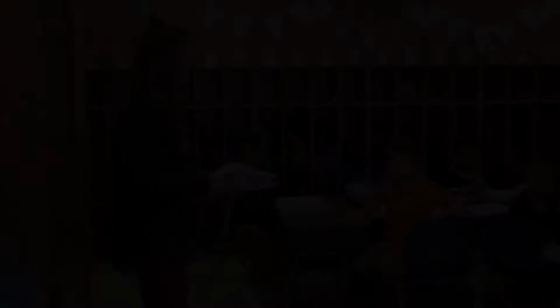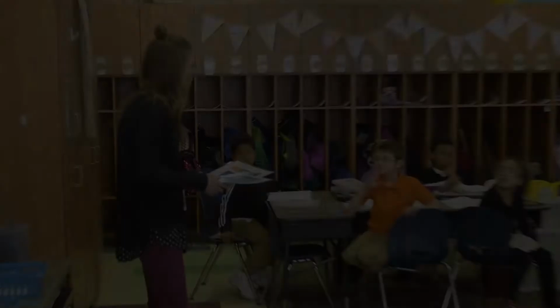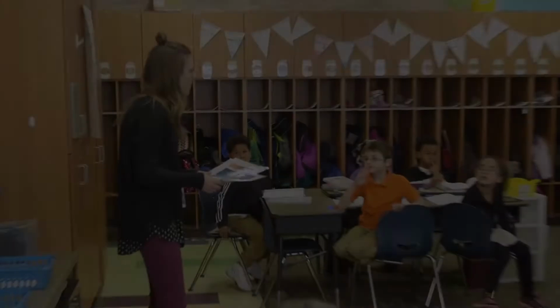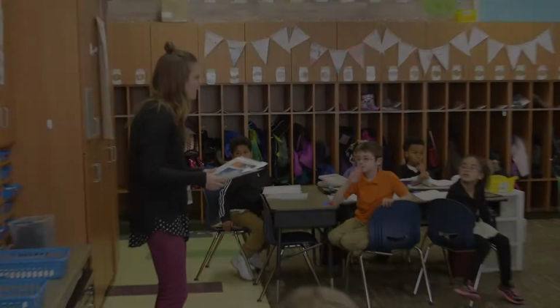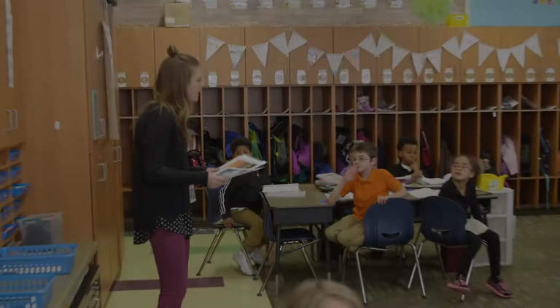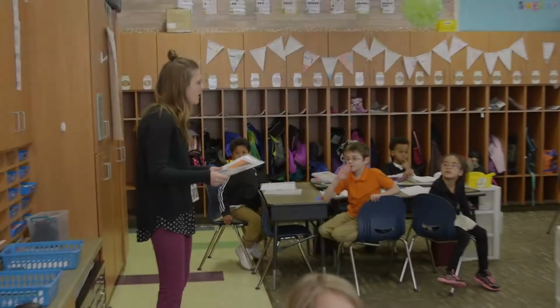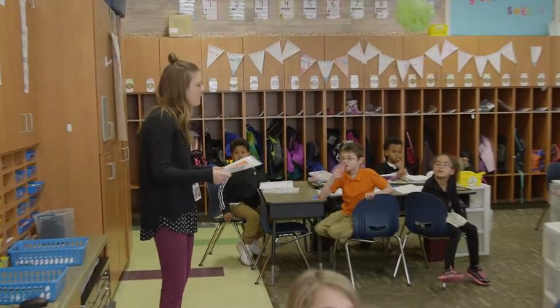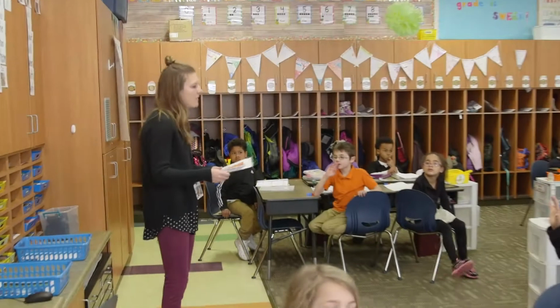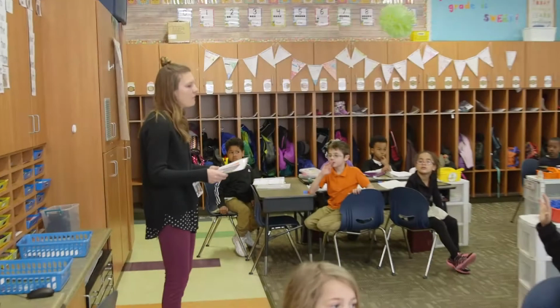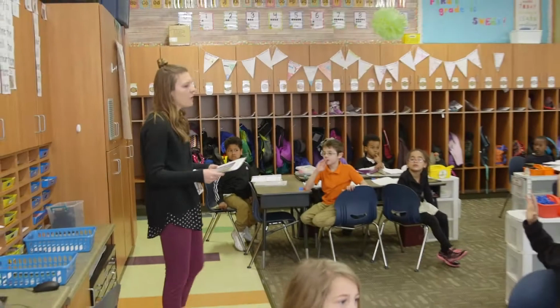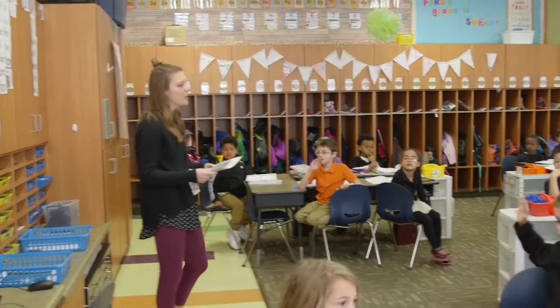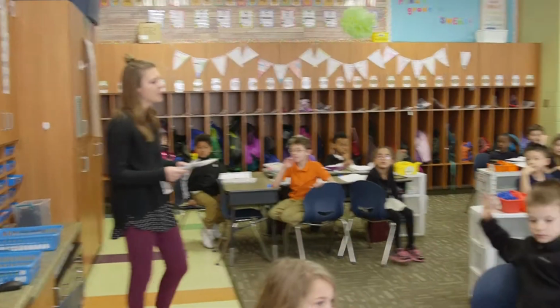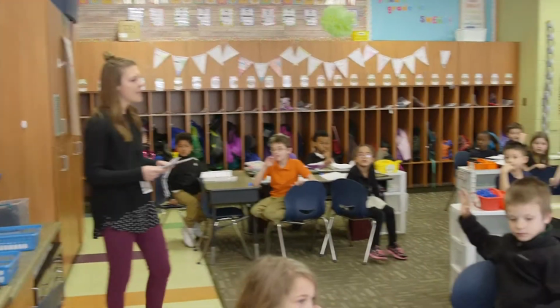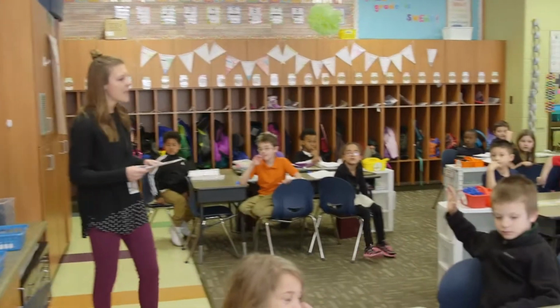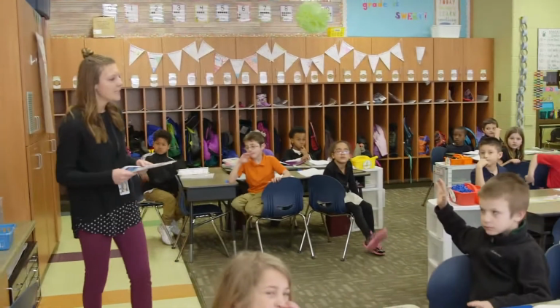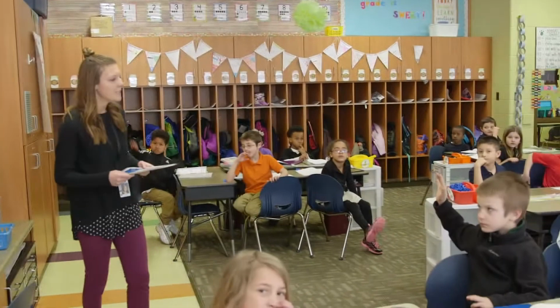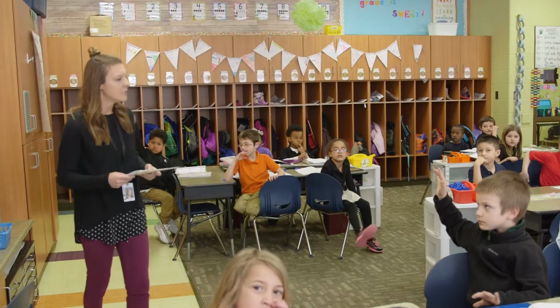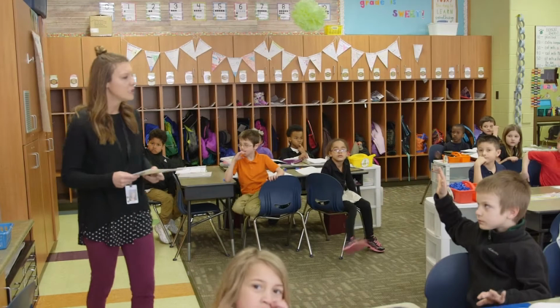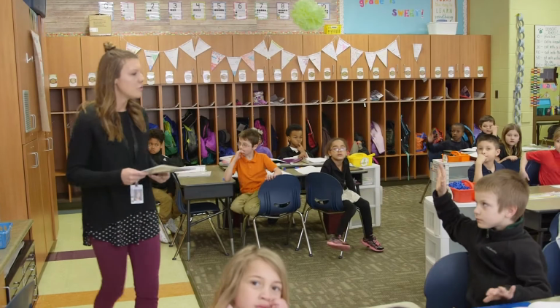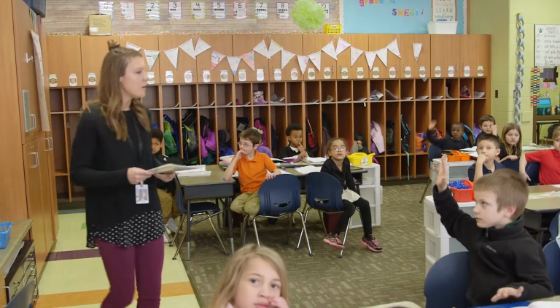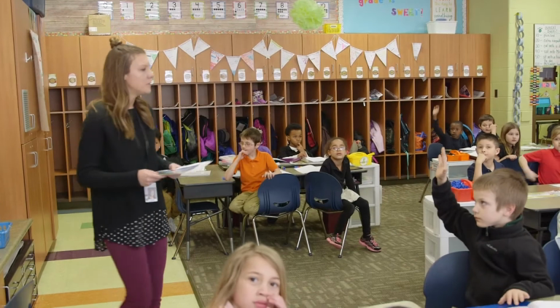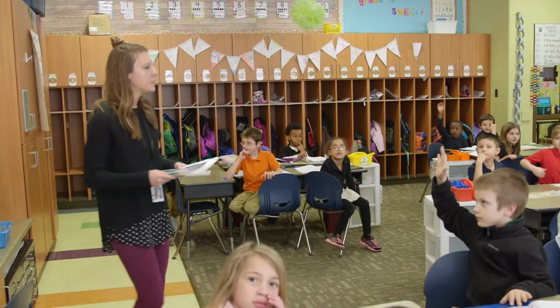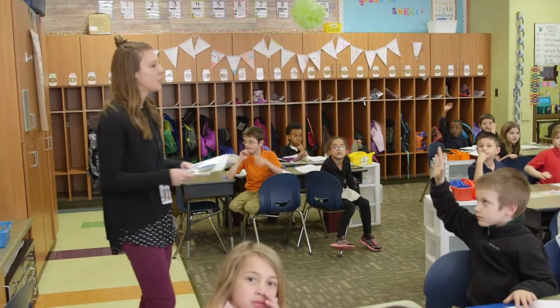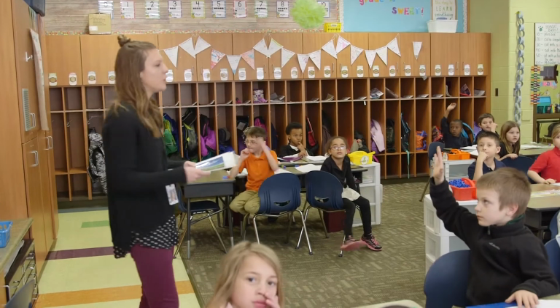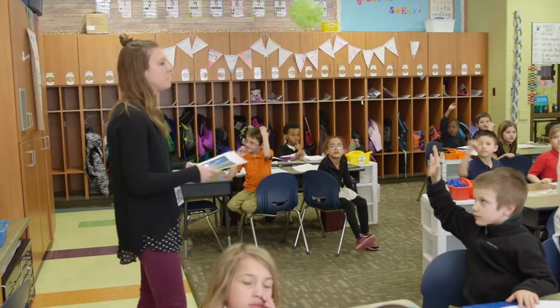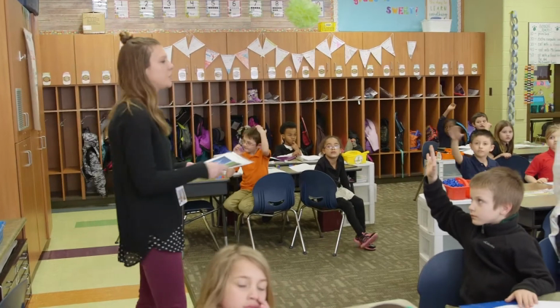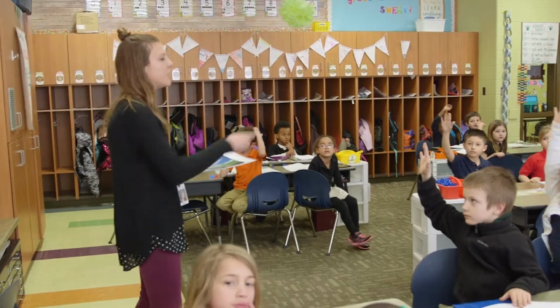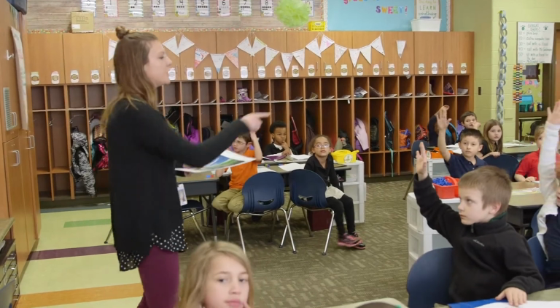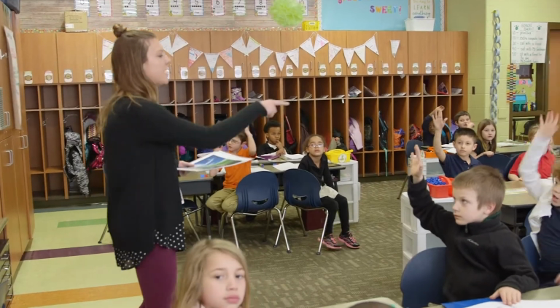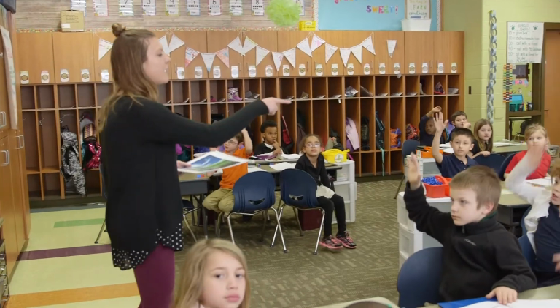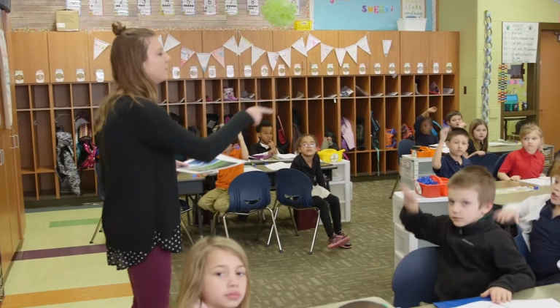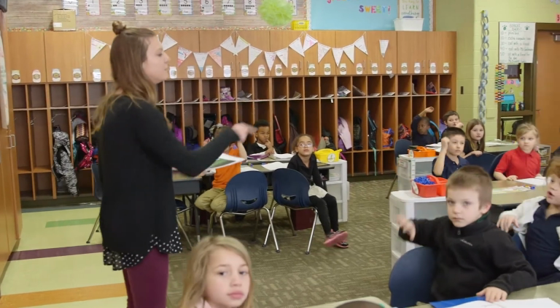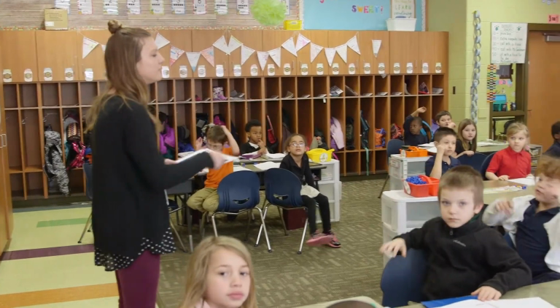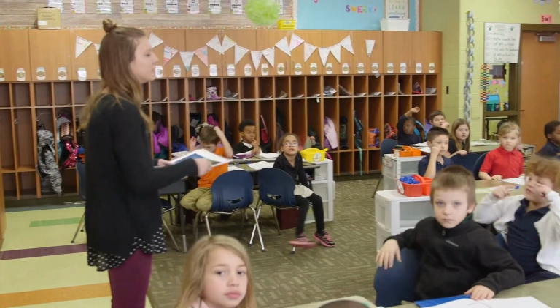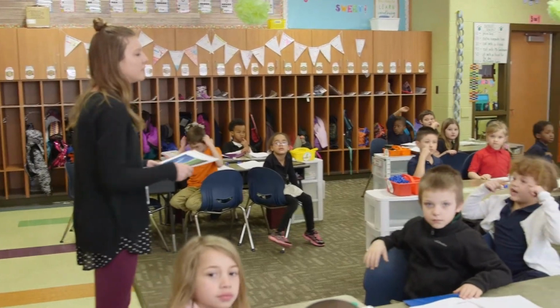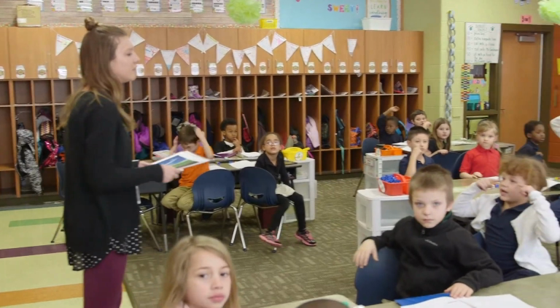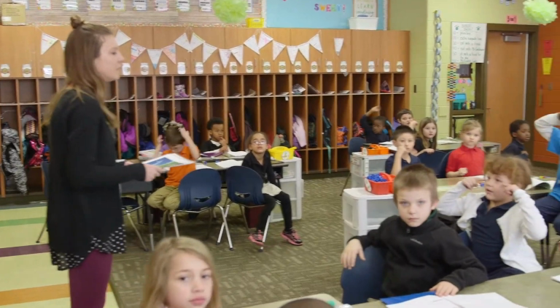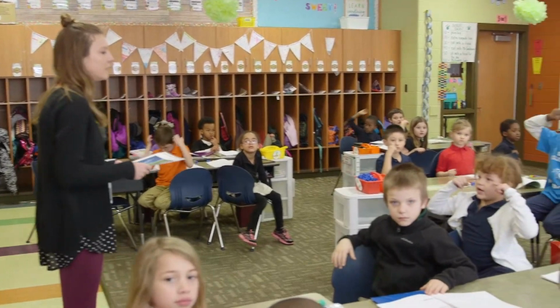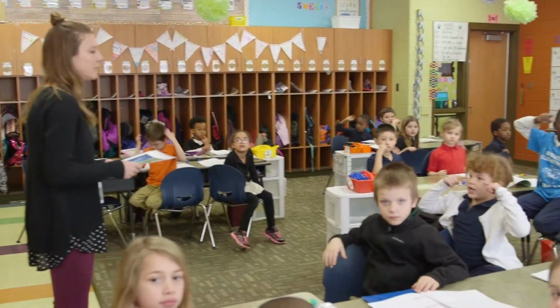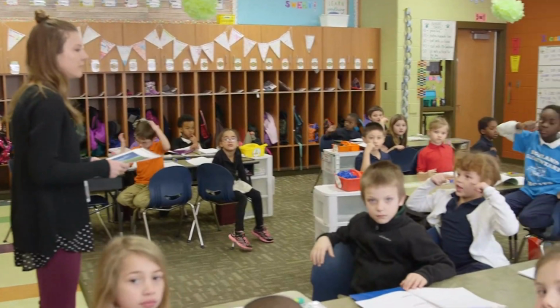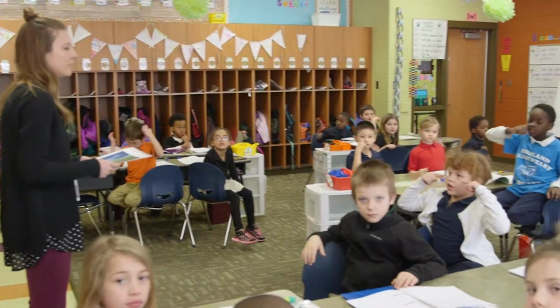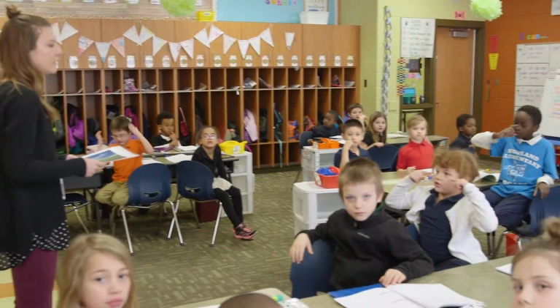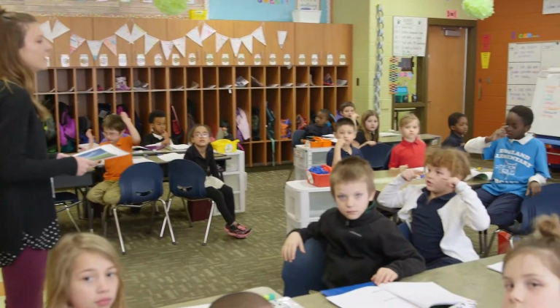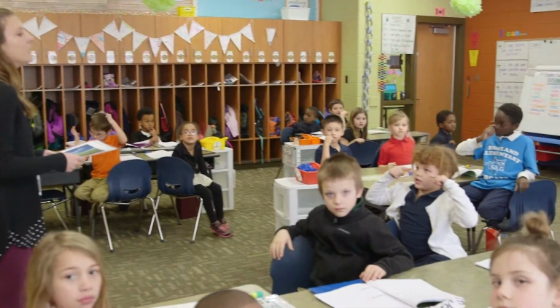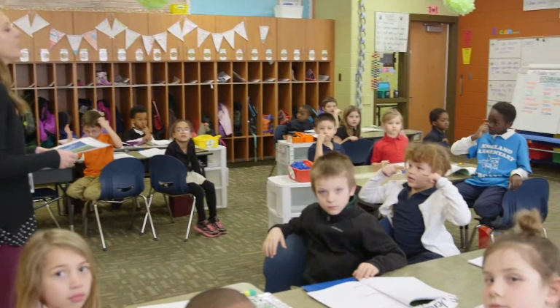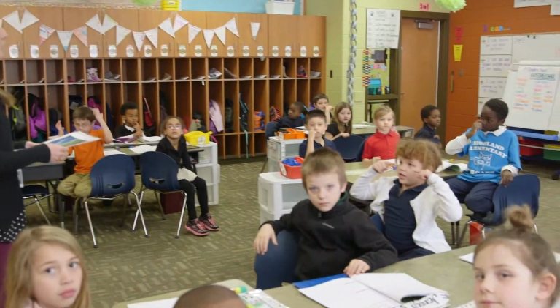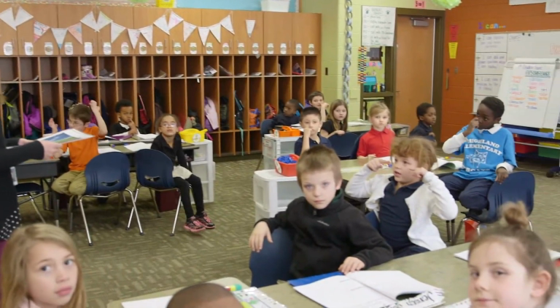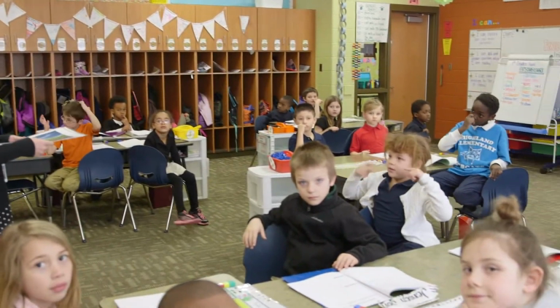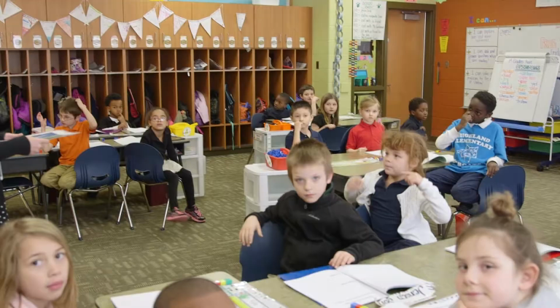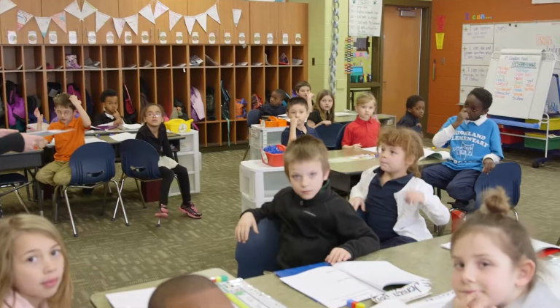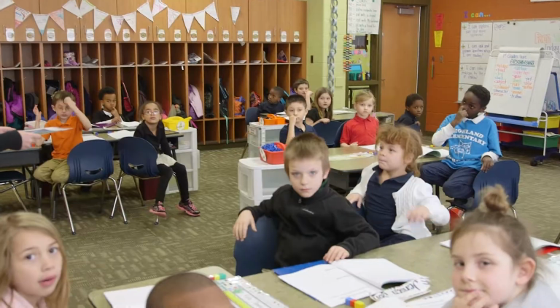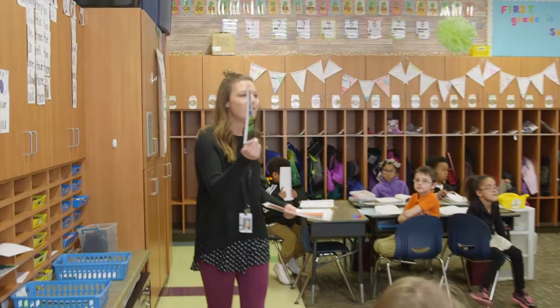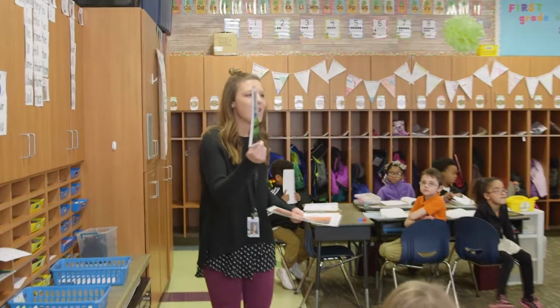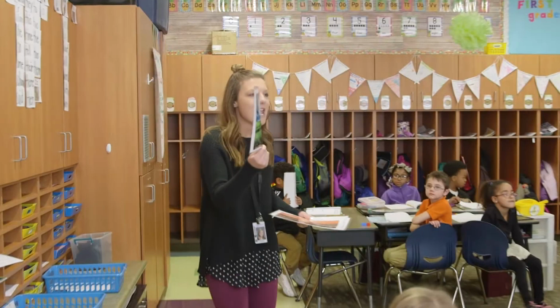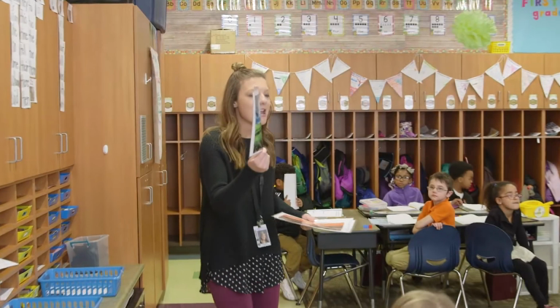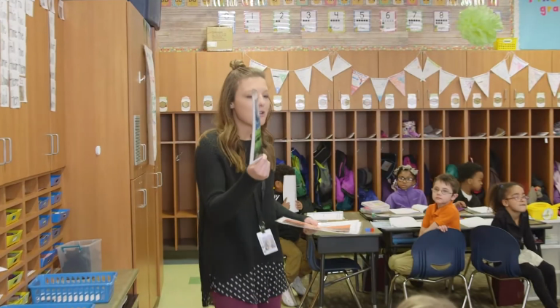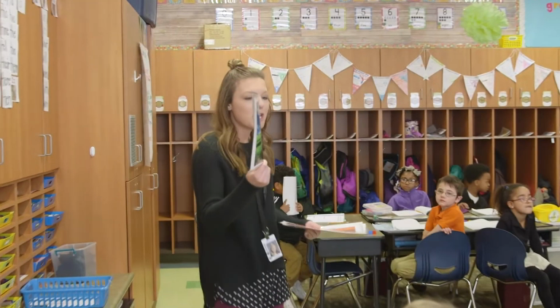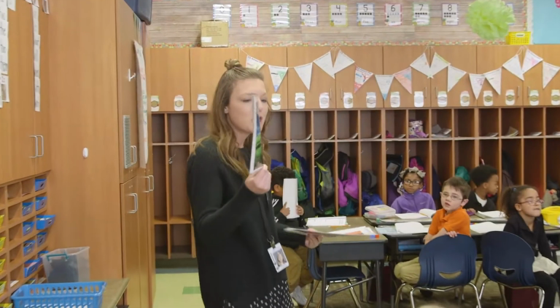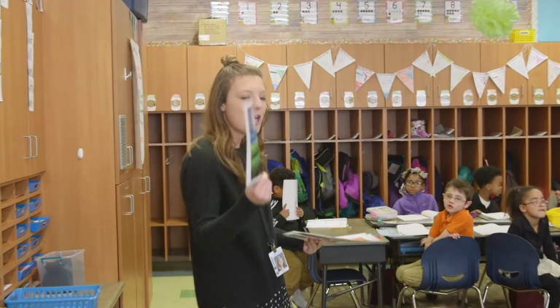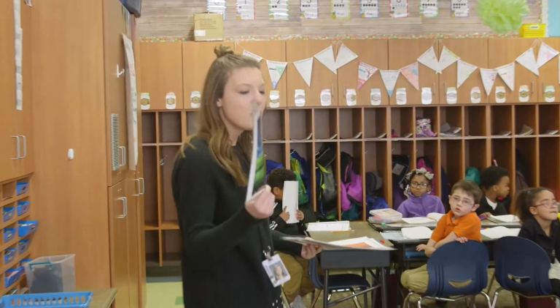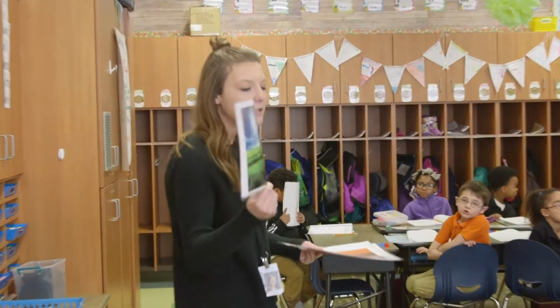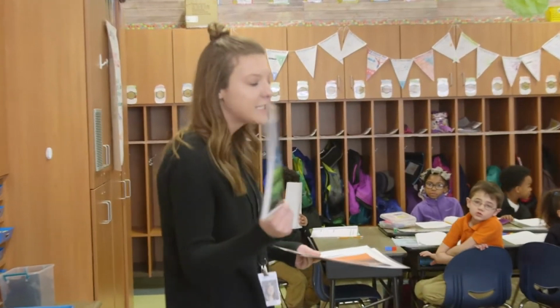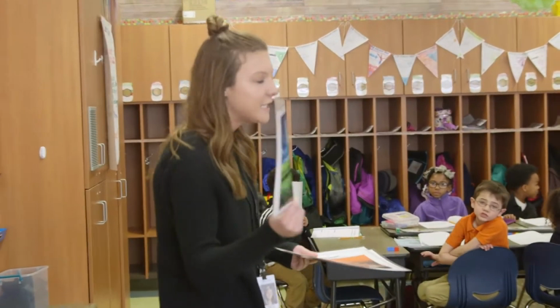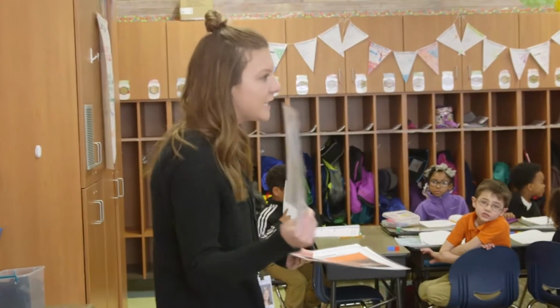What does it mean for a scientist to observe, Chantel? Look very closely.